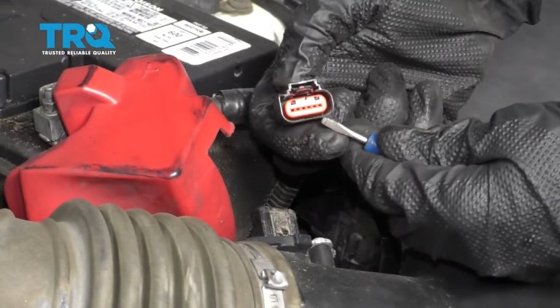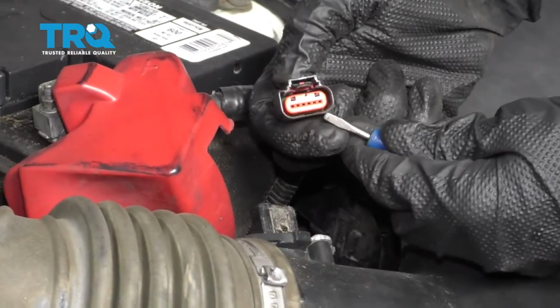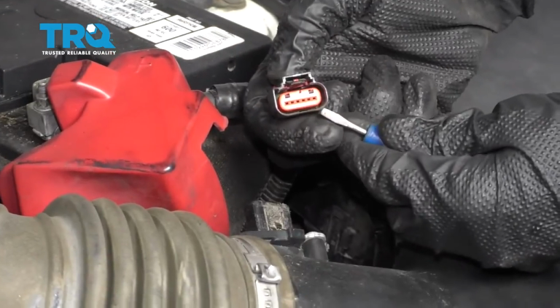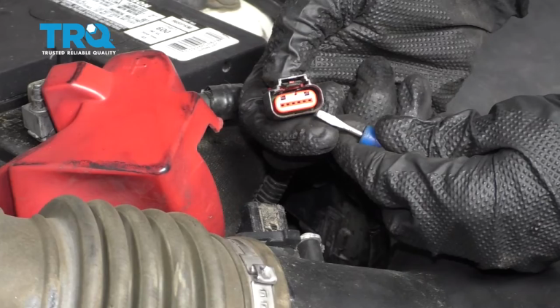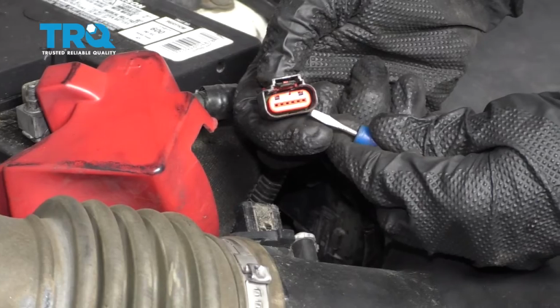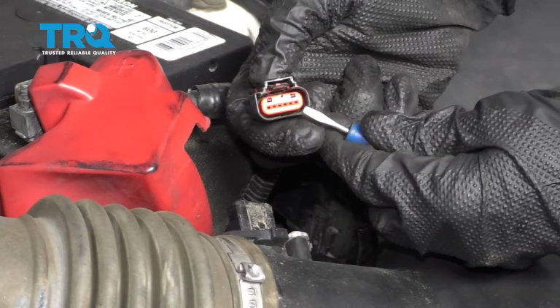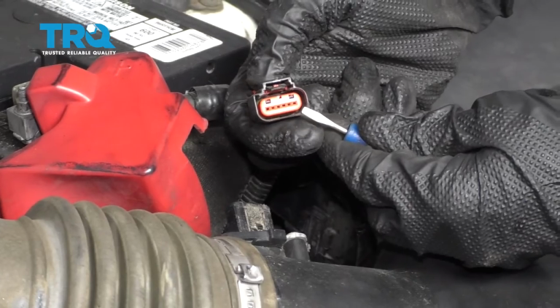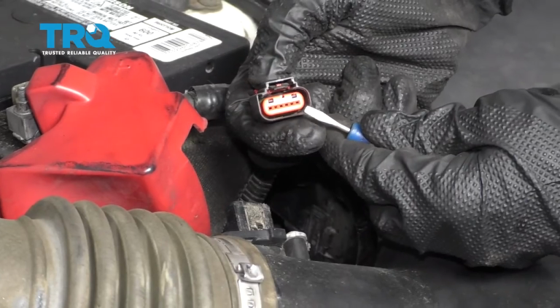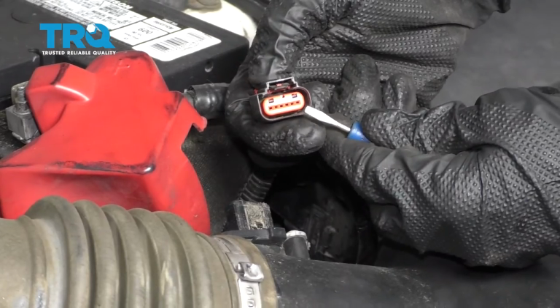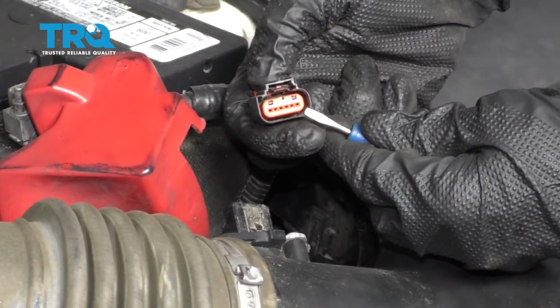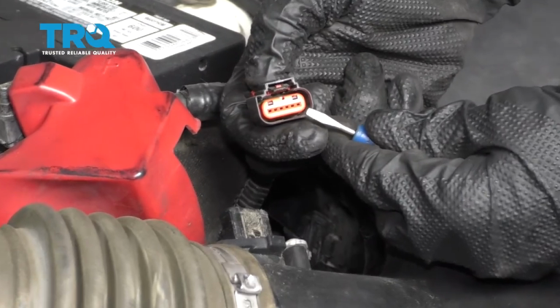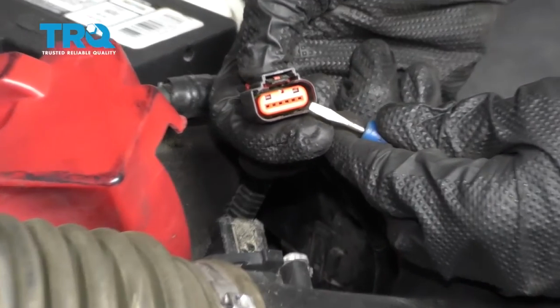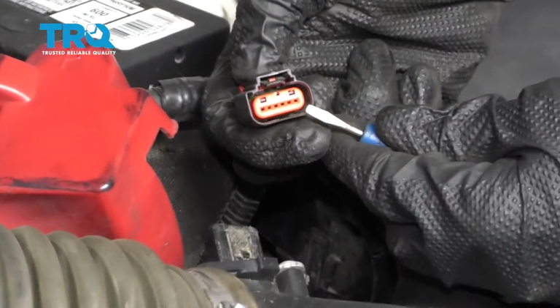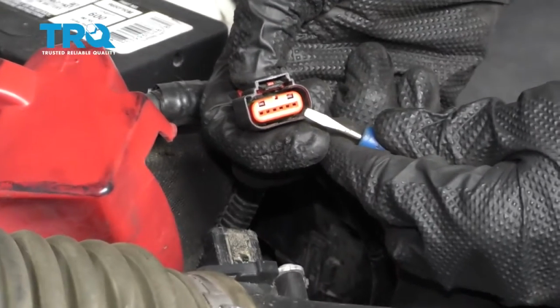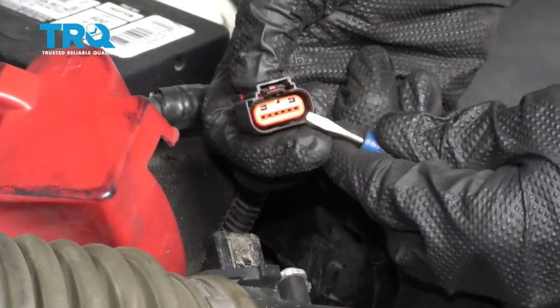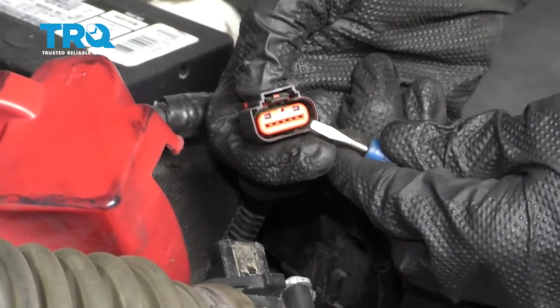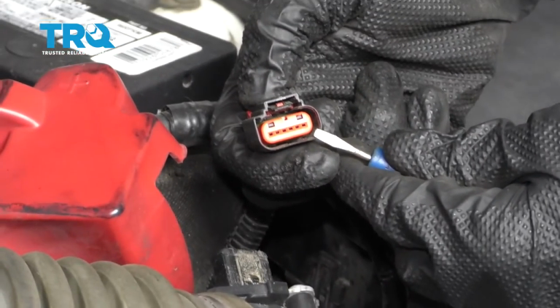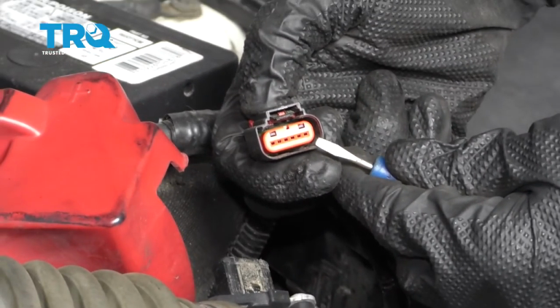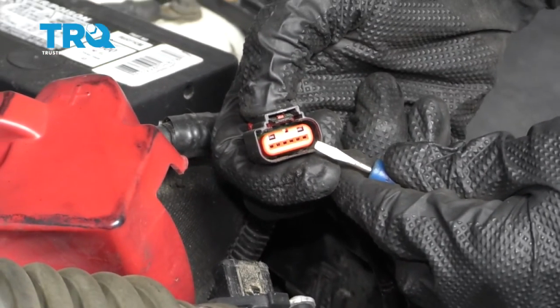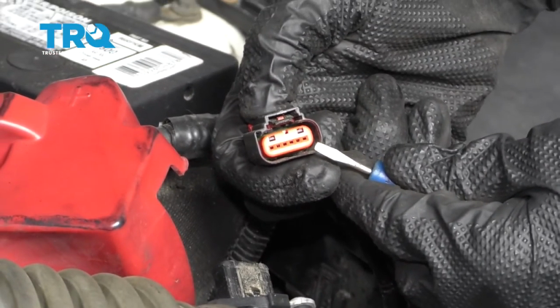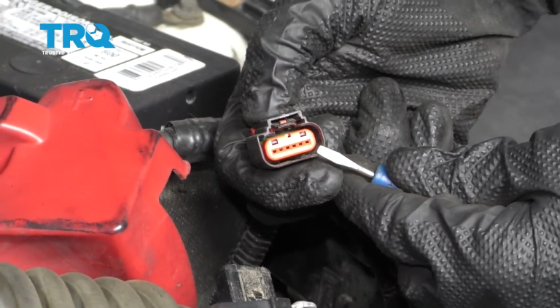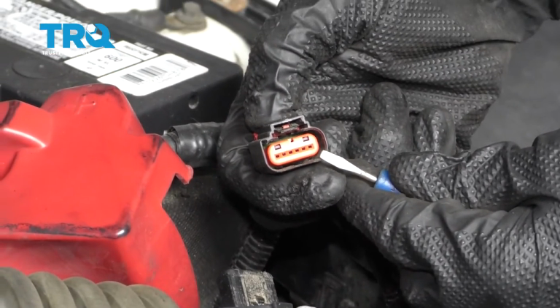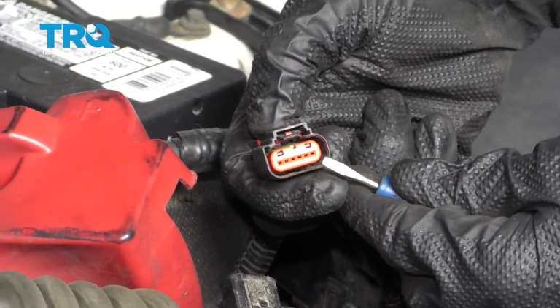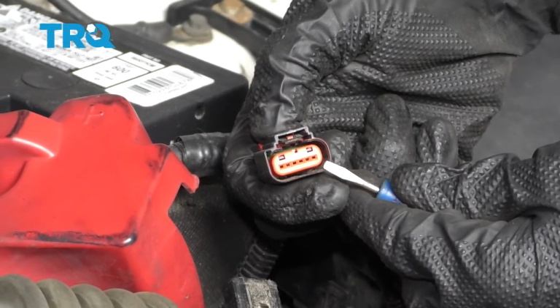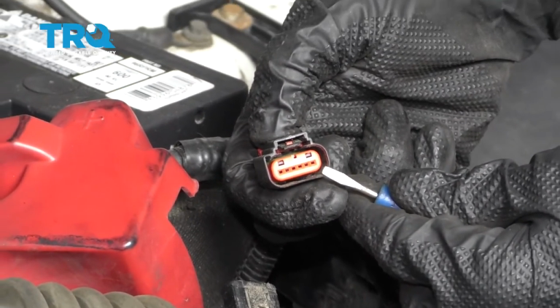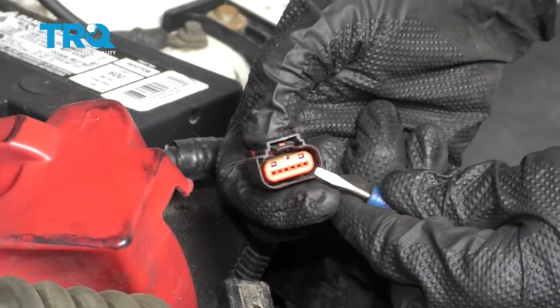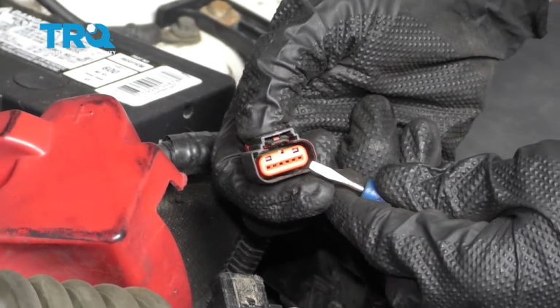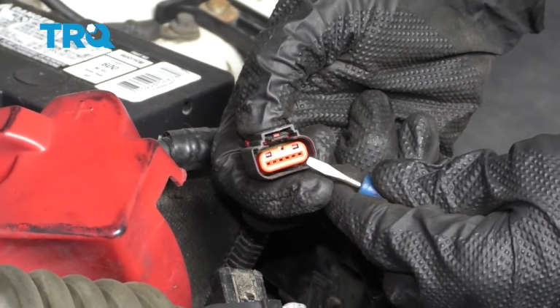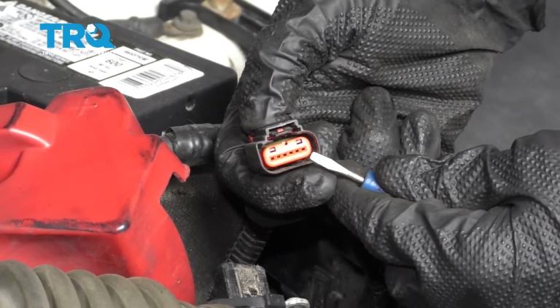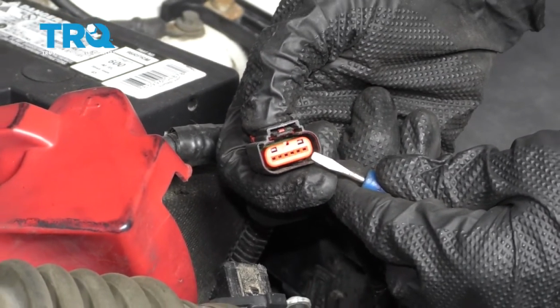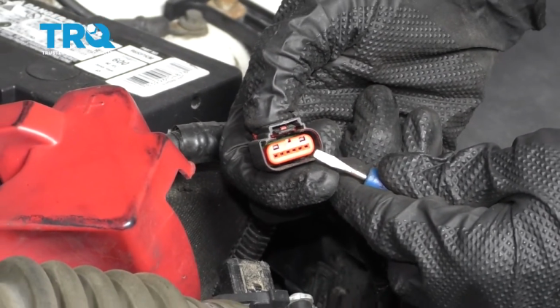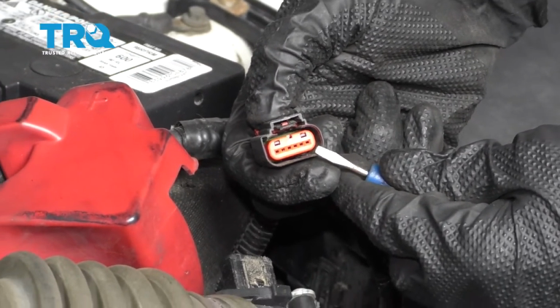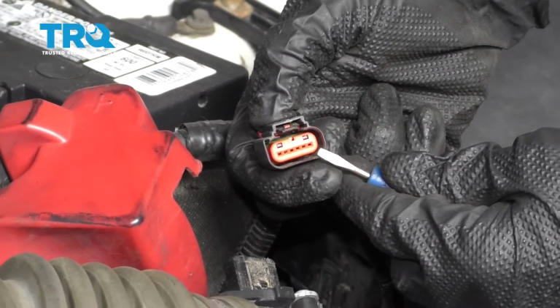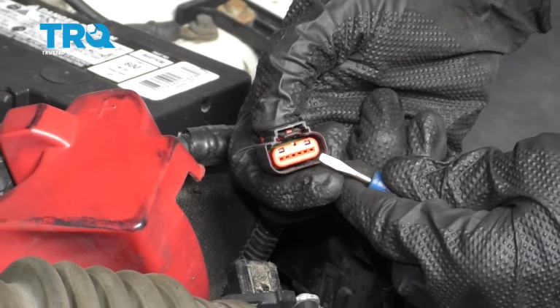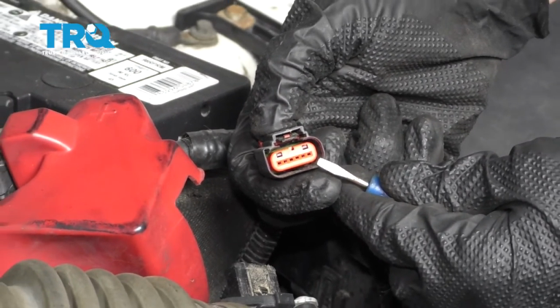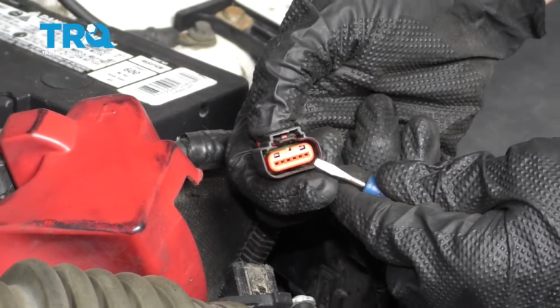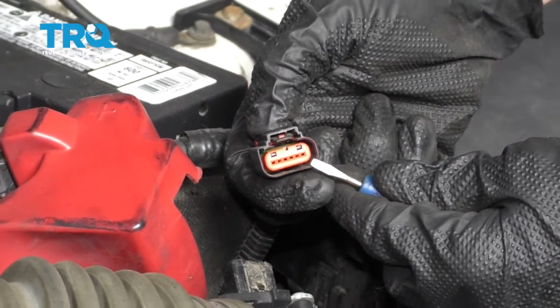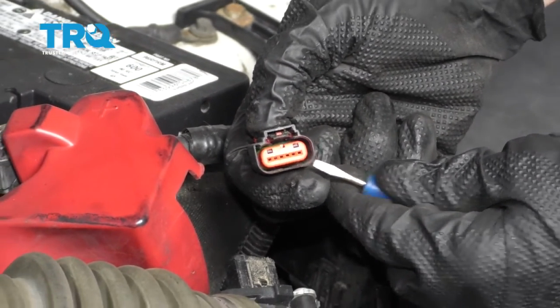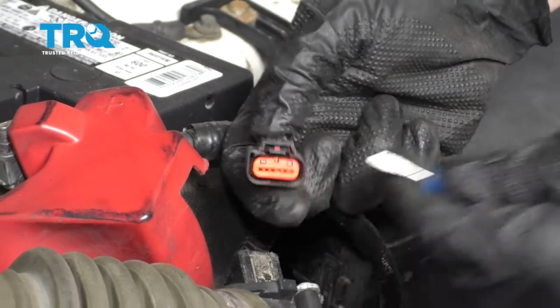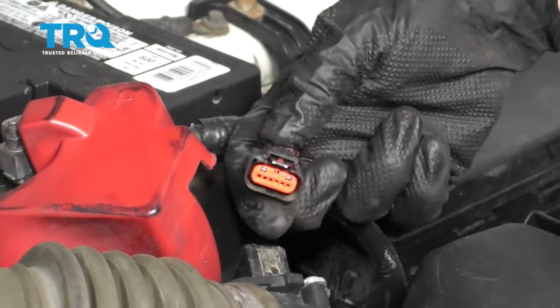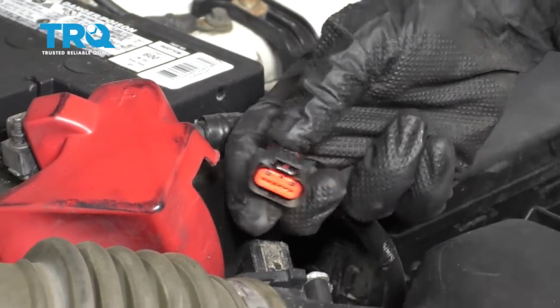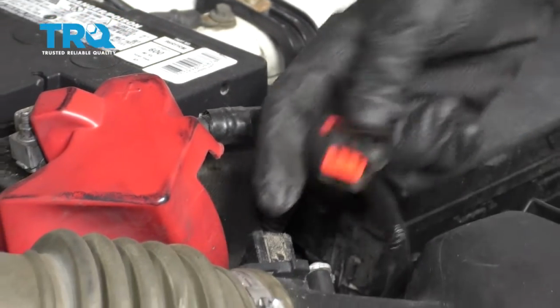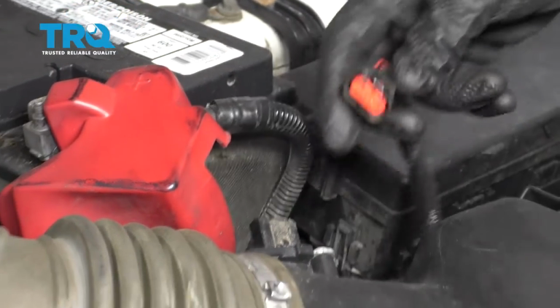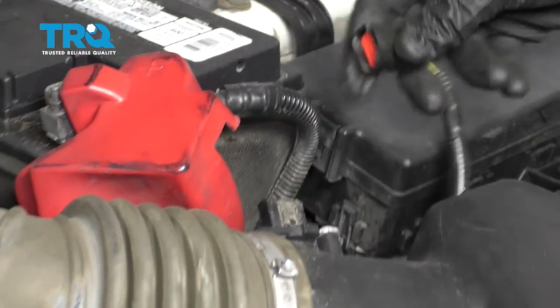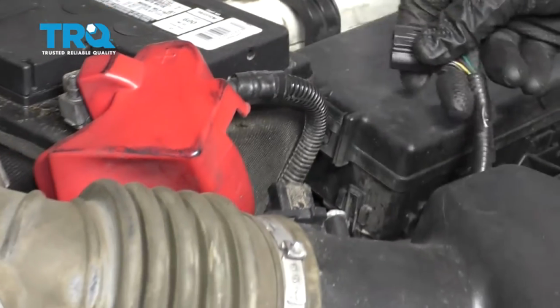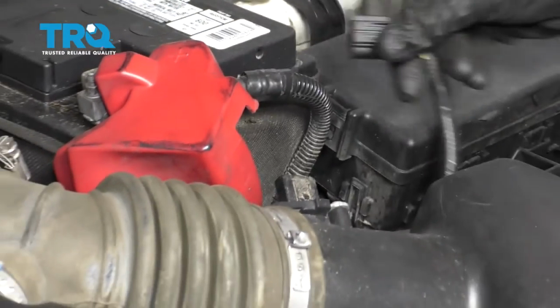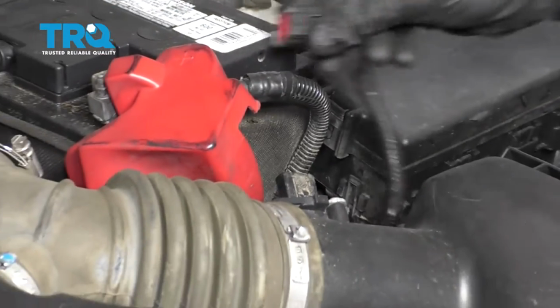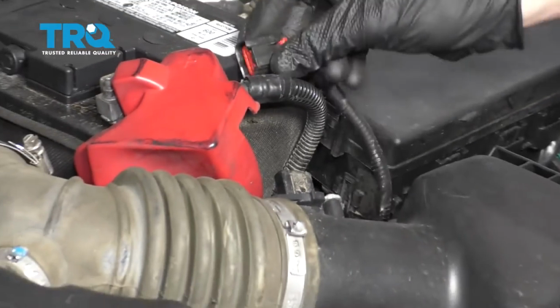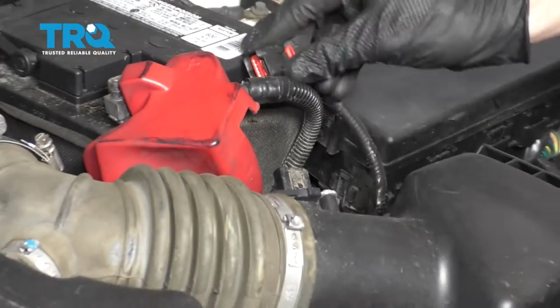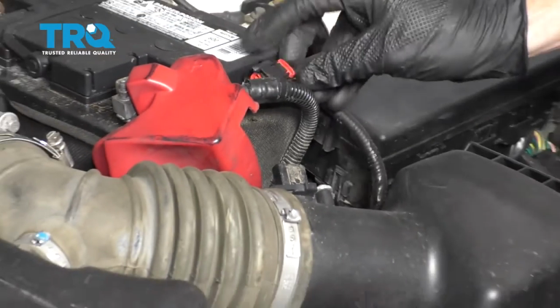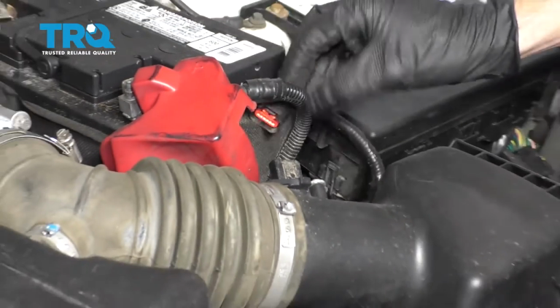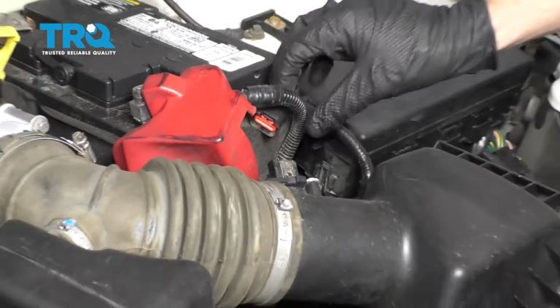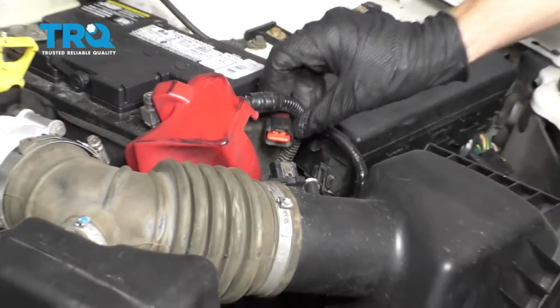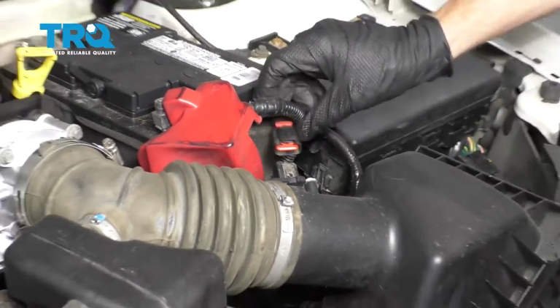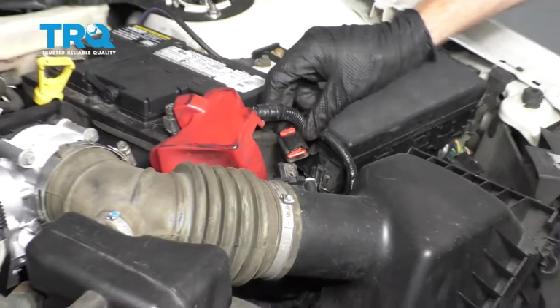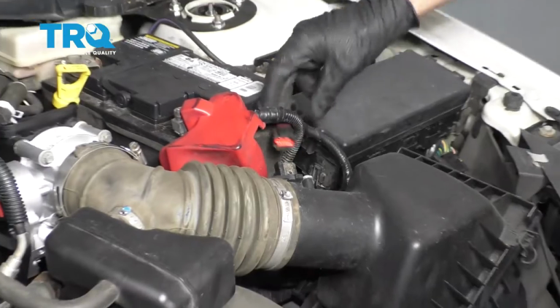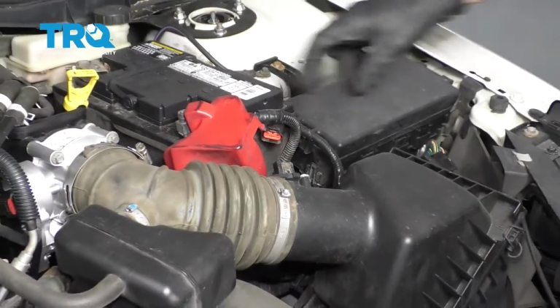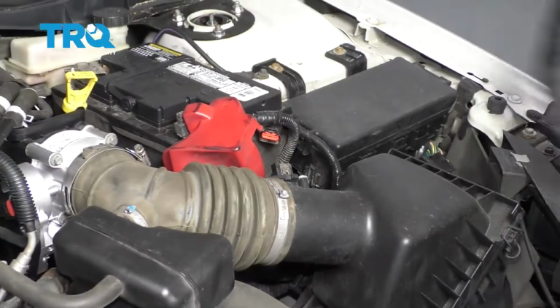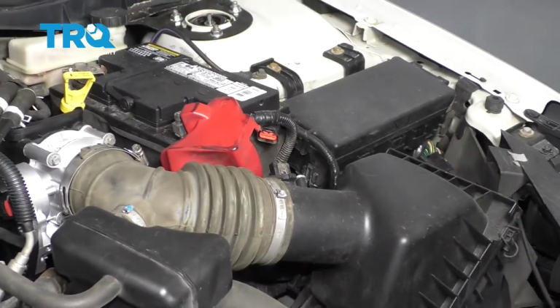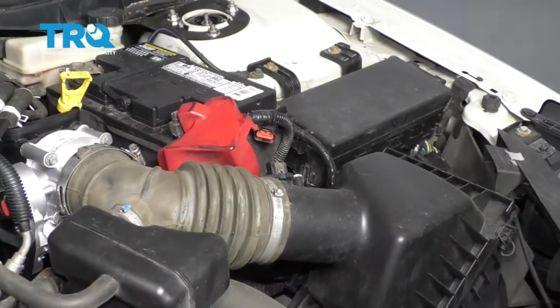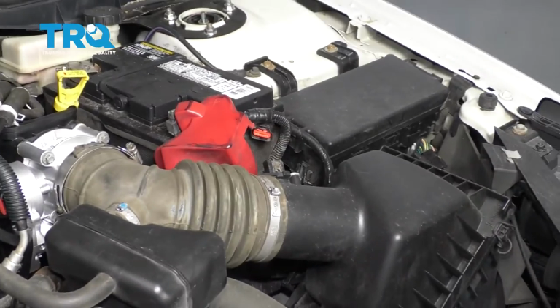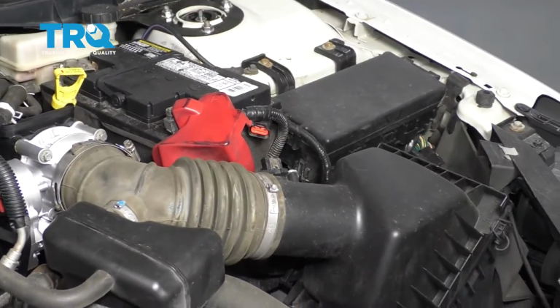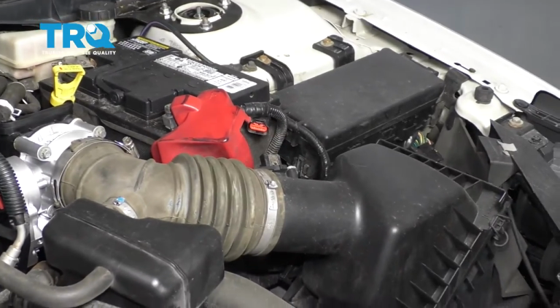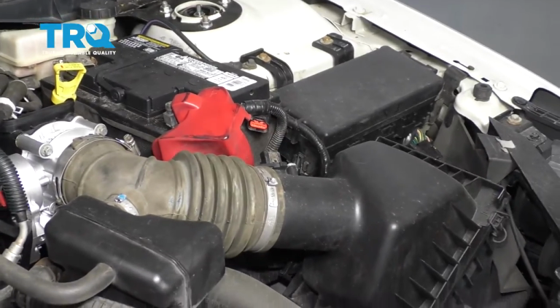Every time you disconnect an electrical connector, inspect it. If you see any funny colors, it's corrosion and it needs to be dealt with. This looks good, so we'll set it aside.